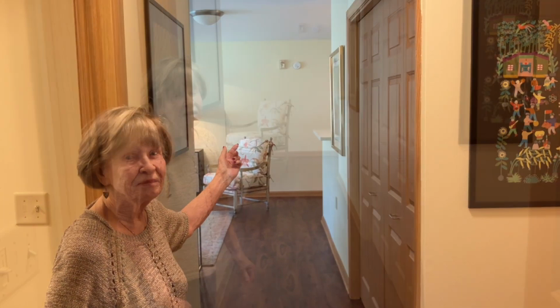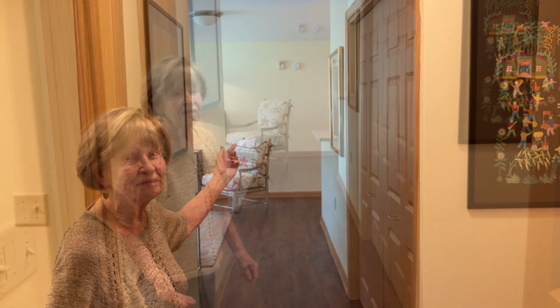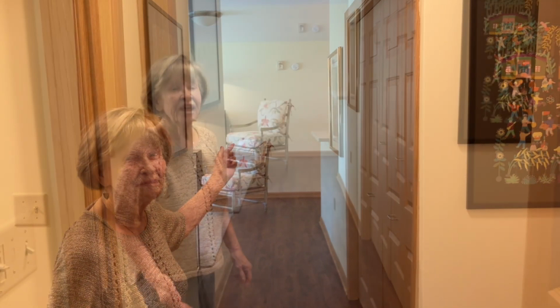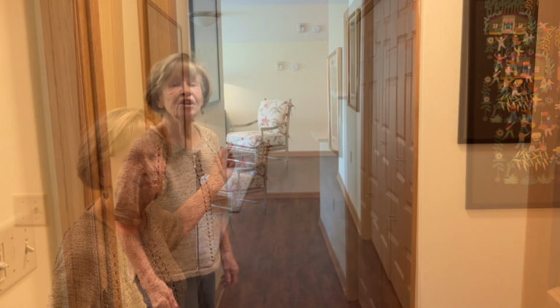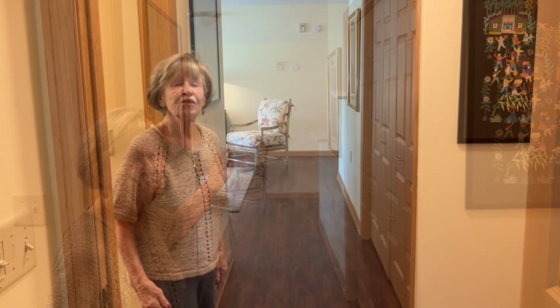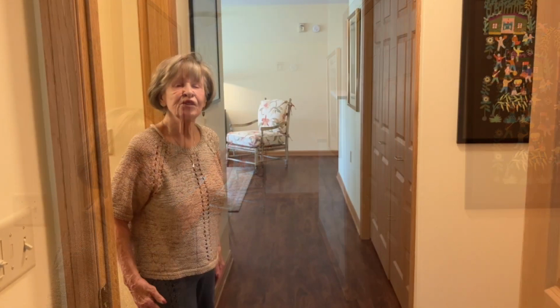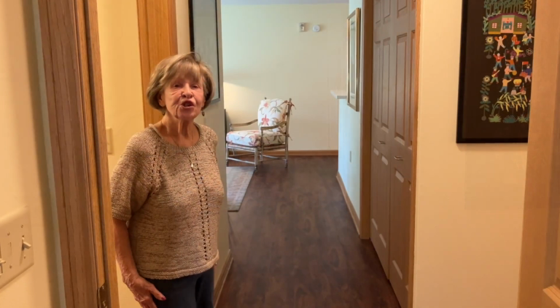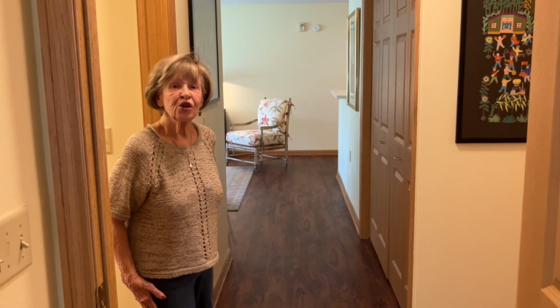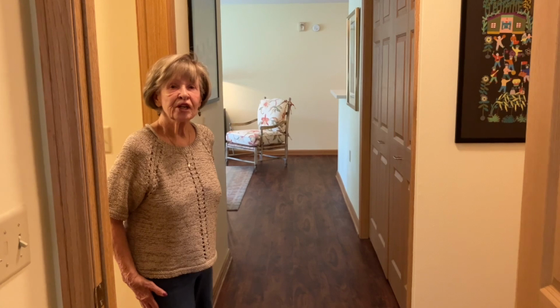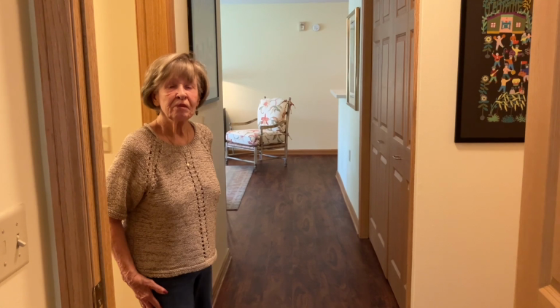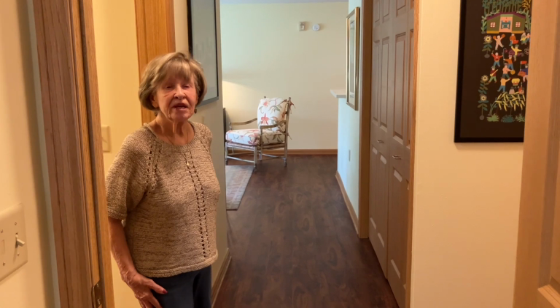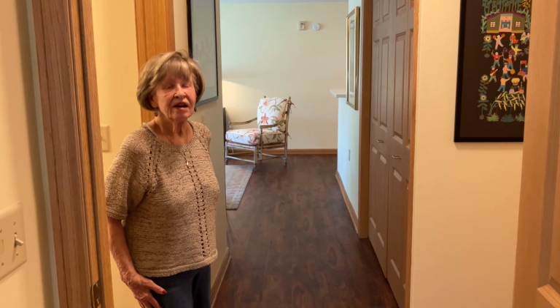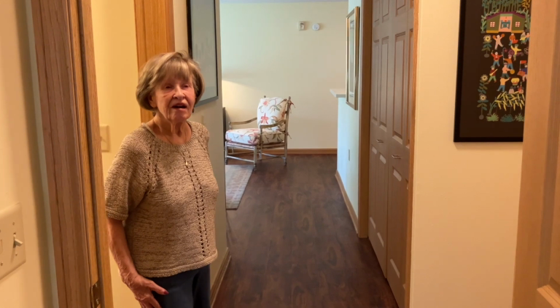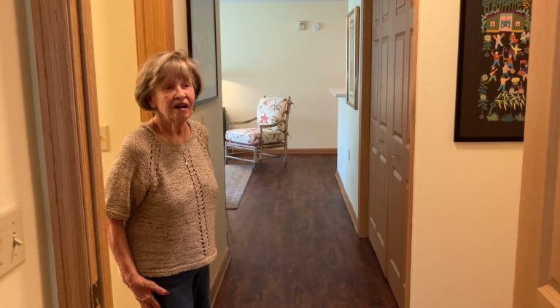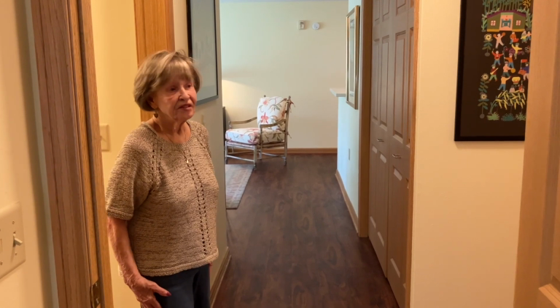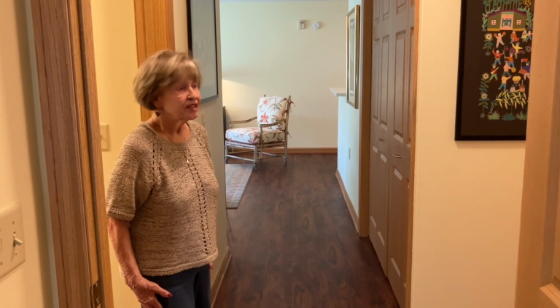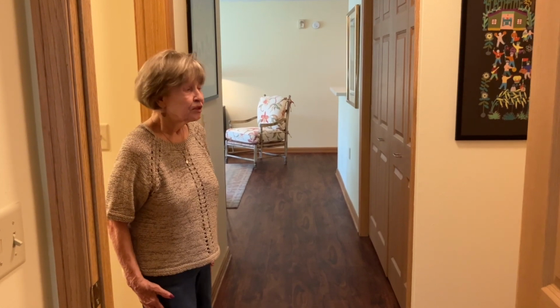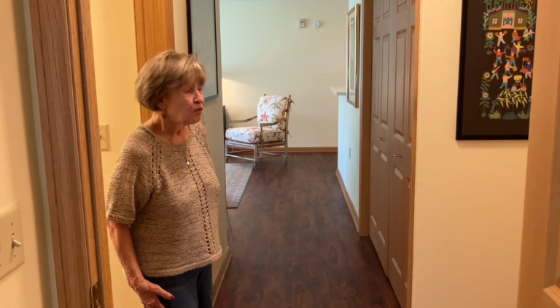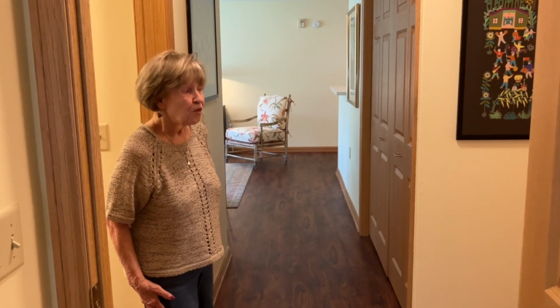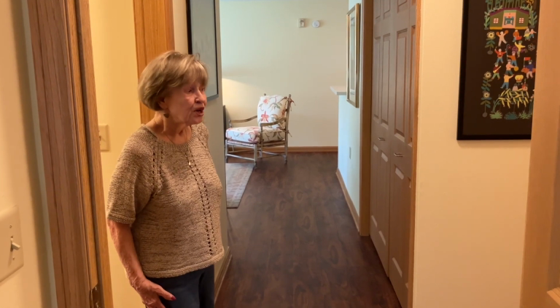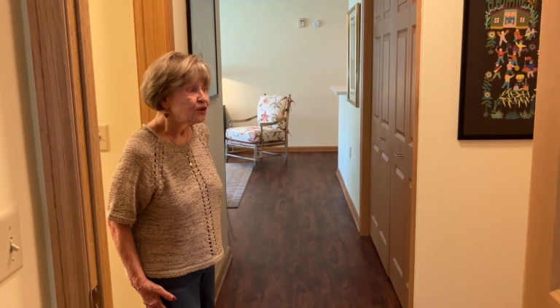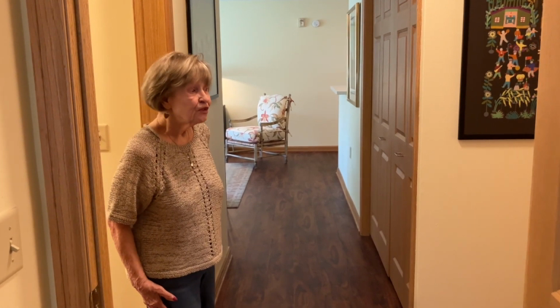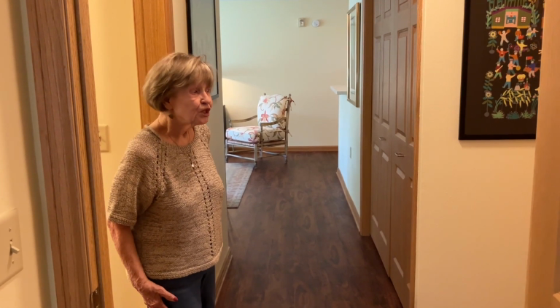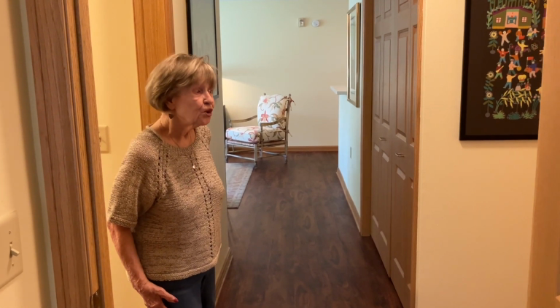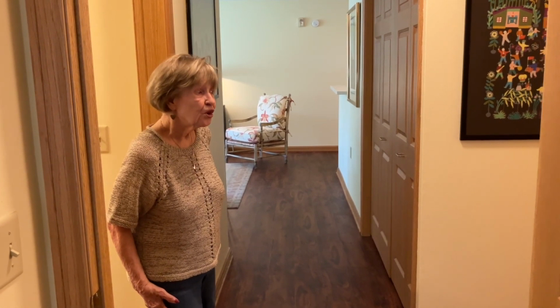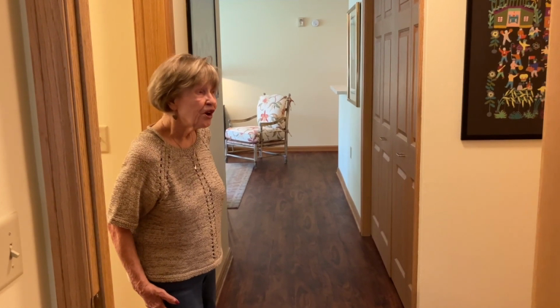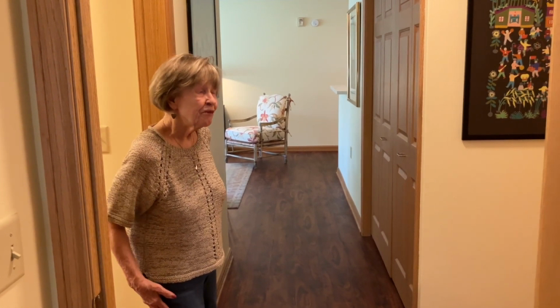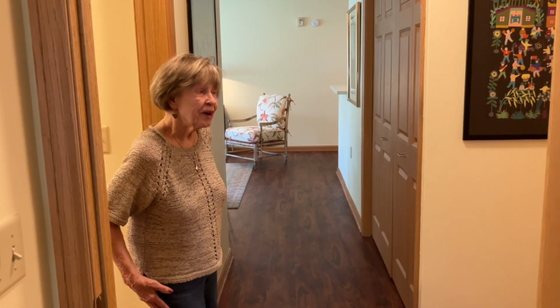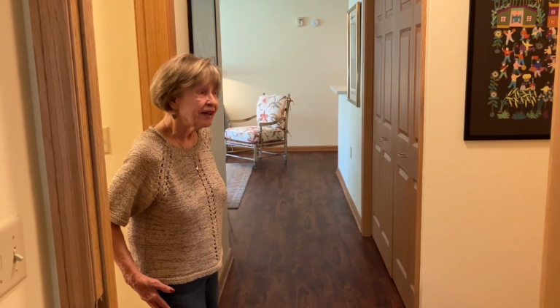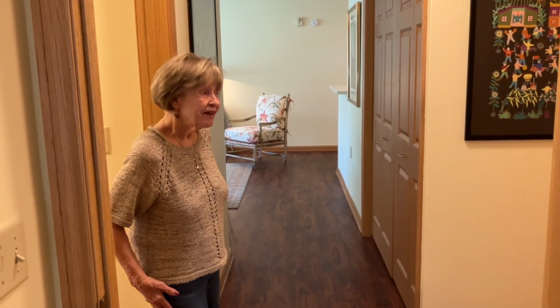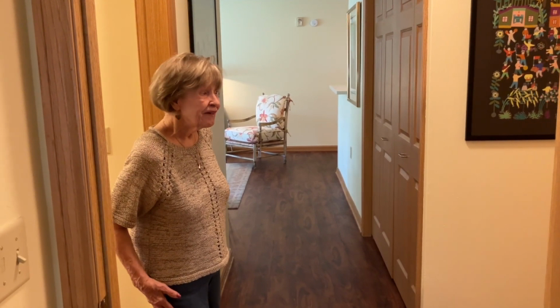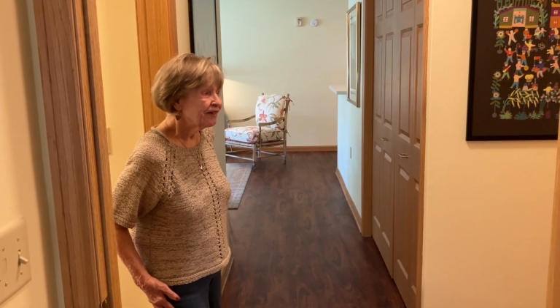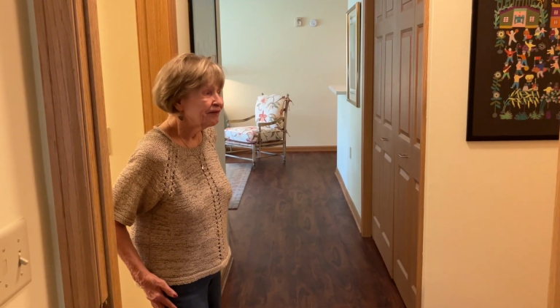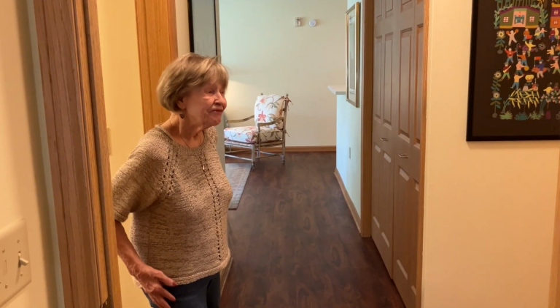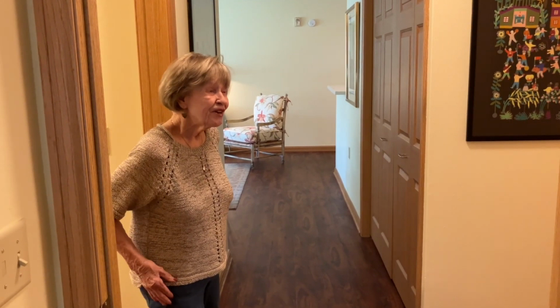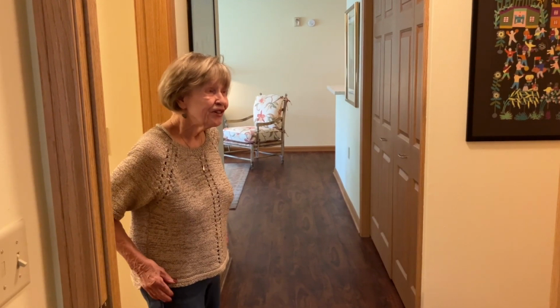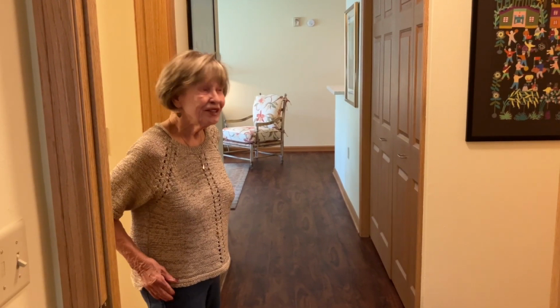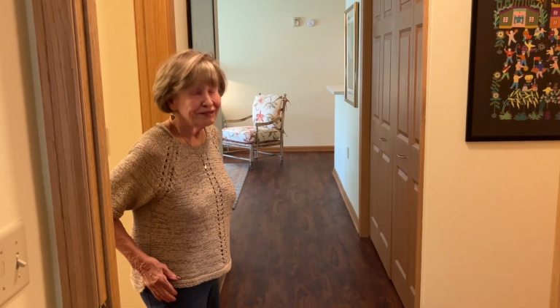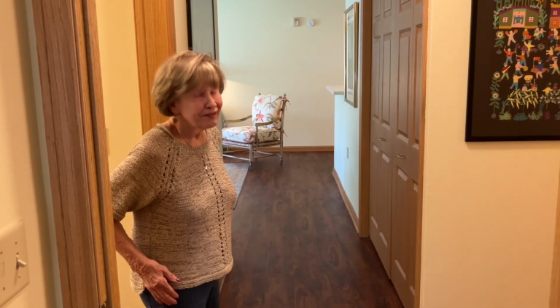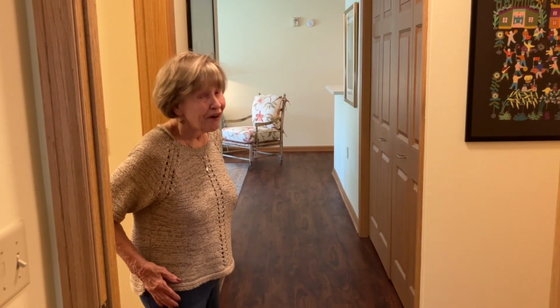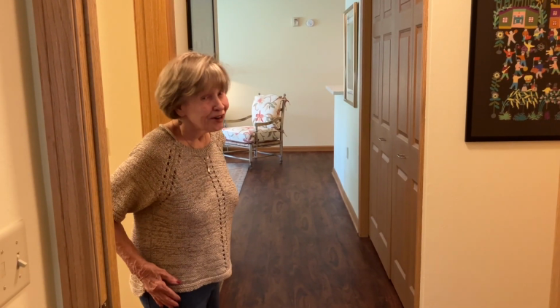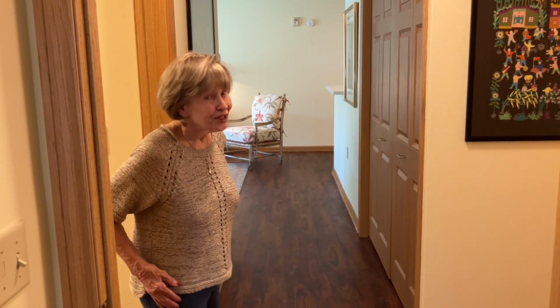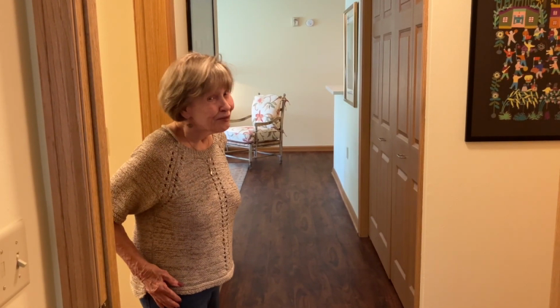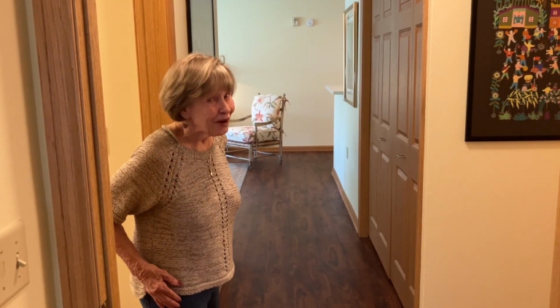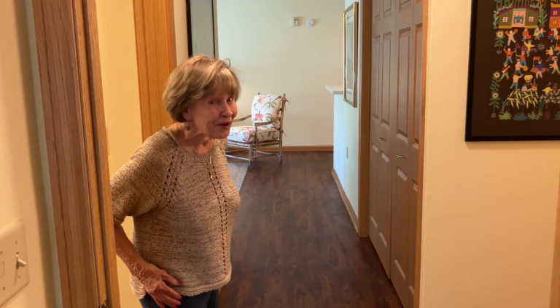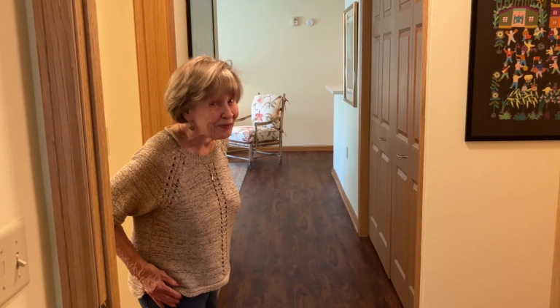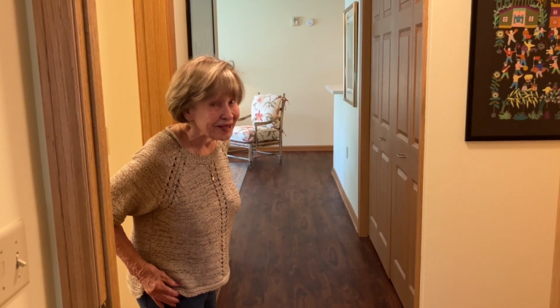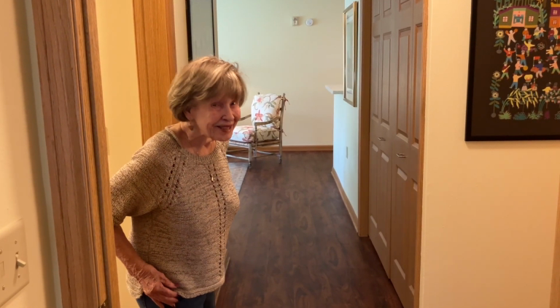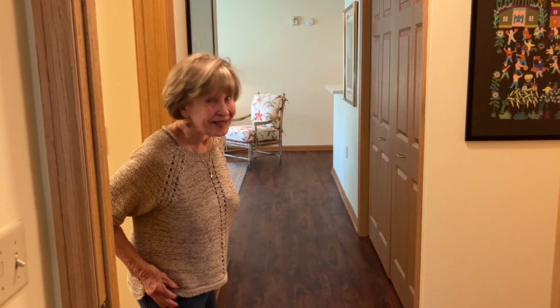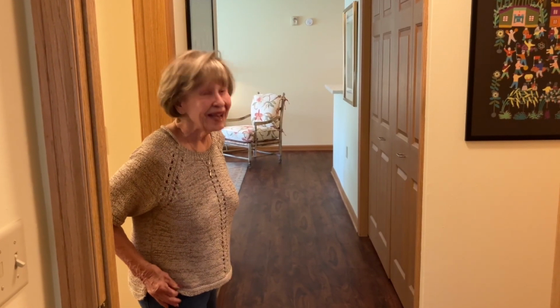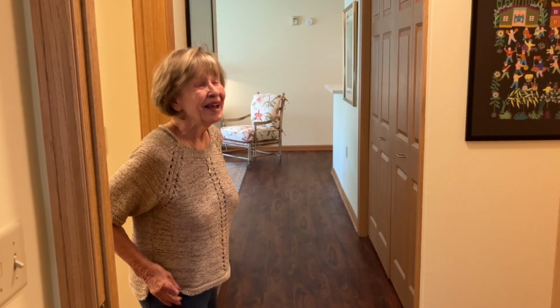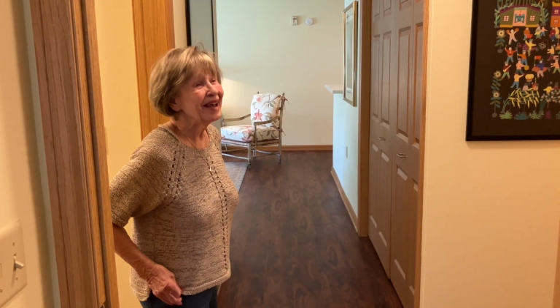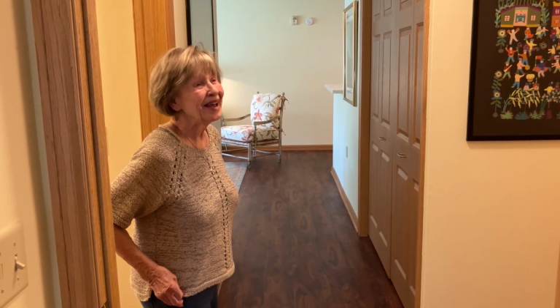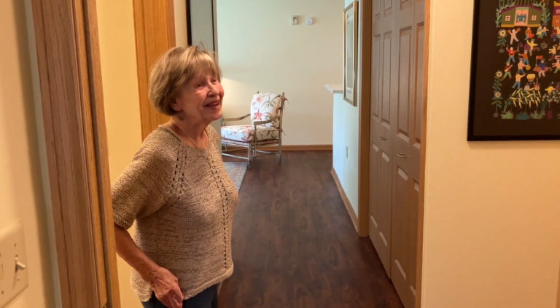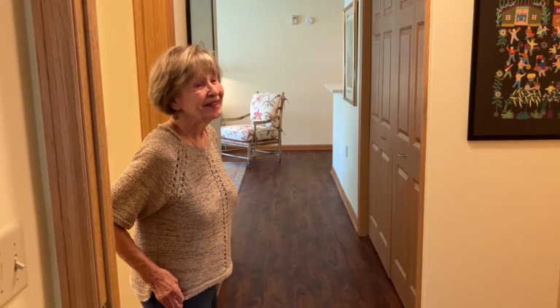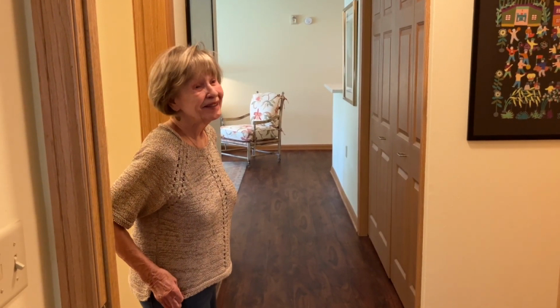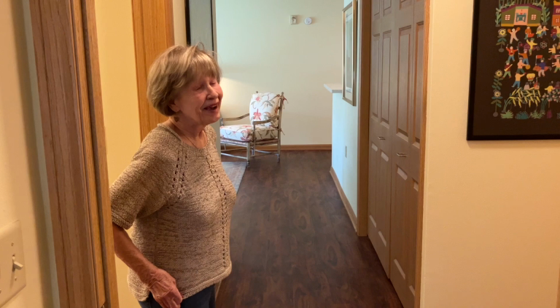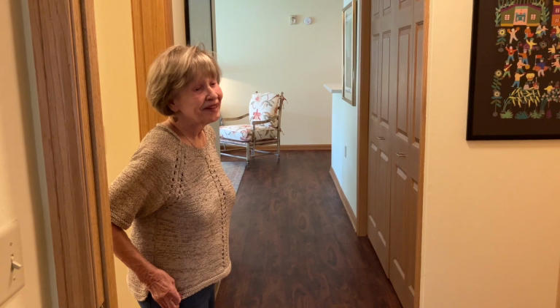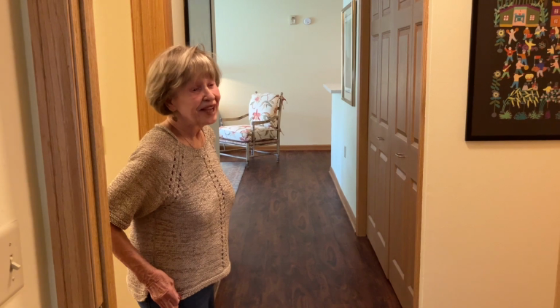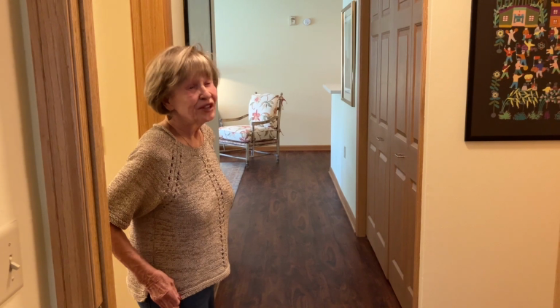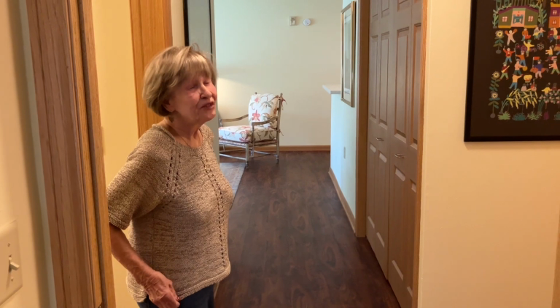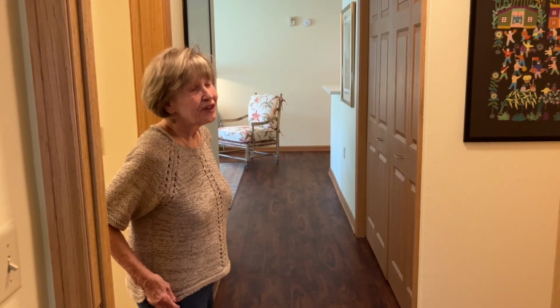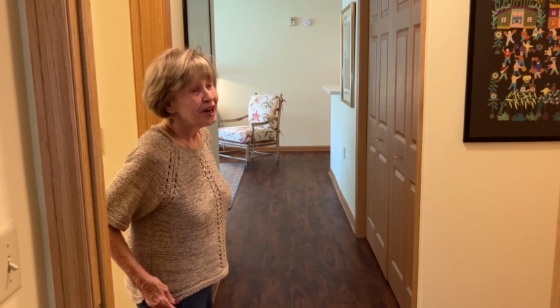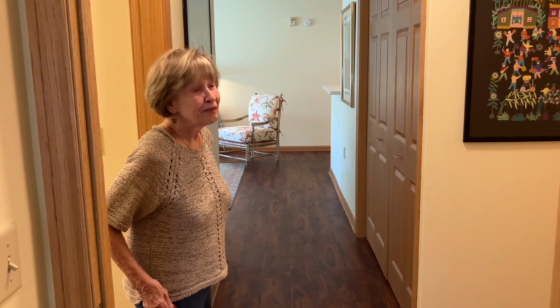Thank you for joining me on this wonderful tour of my very large apartment. And I thank you for coming.